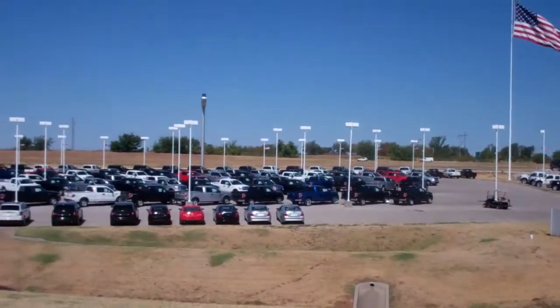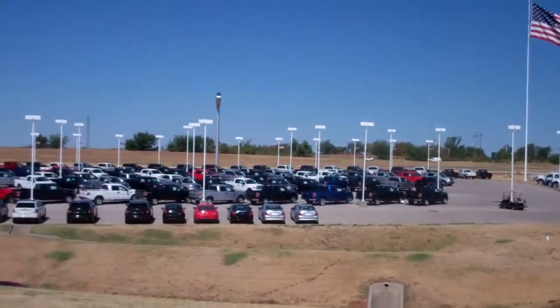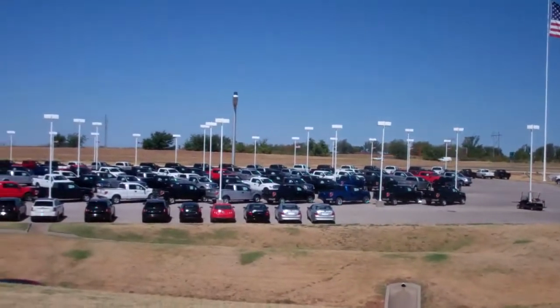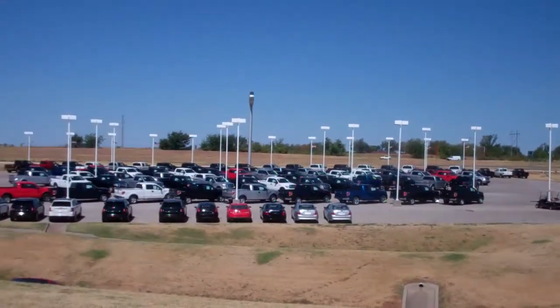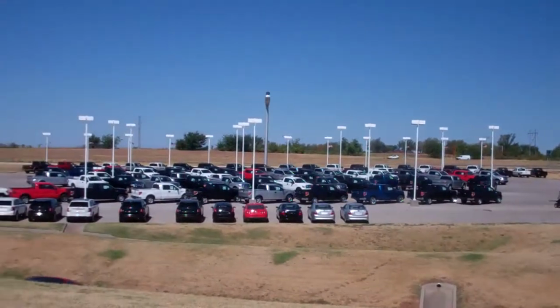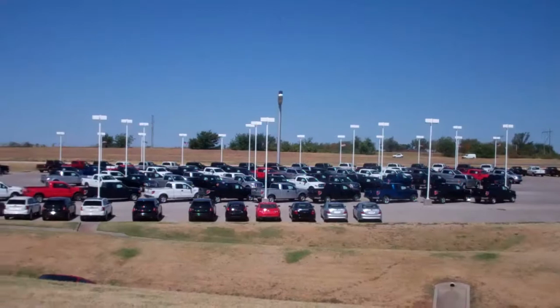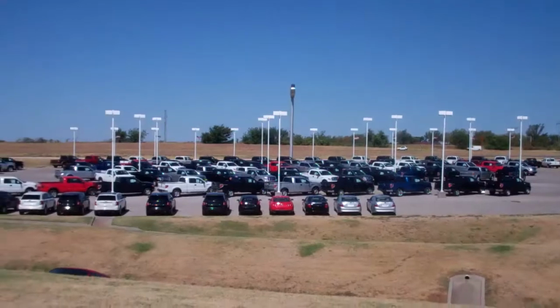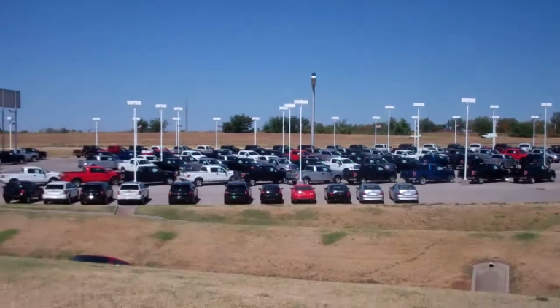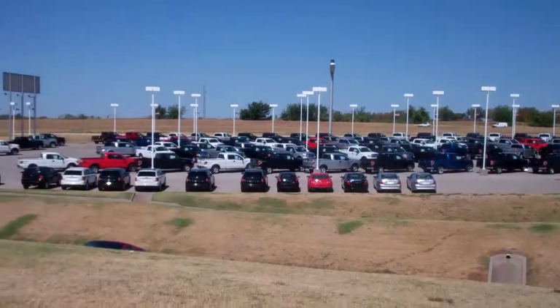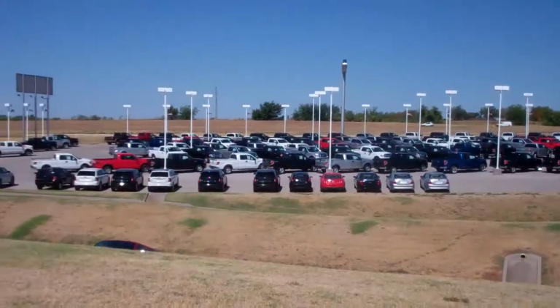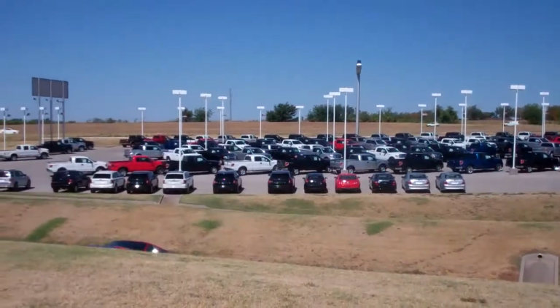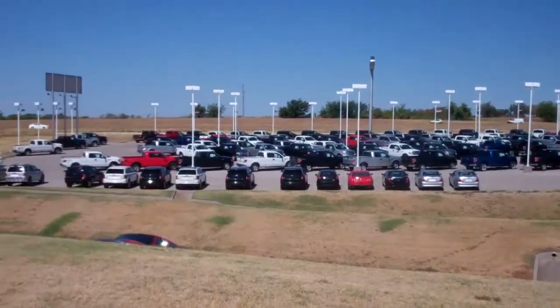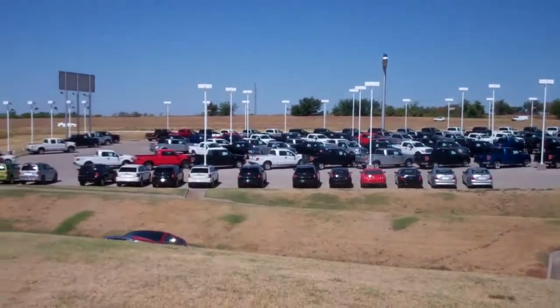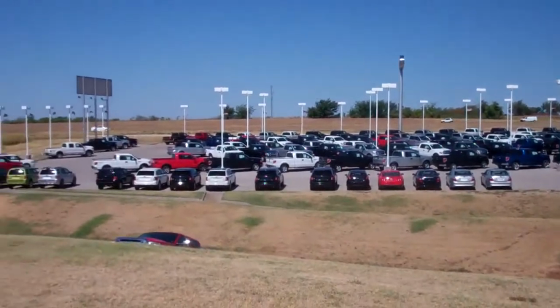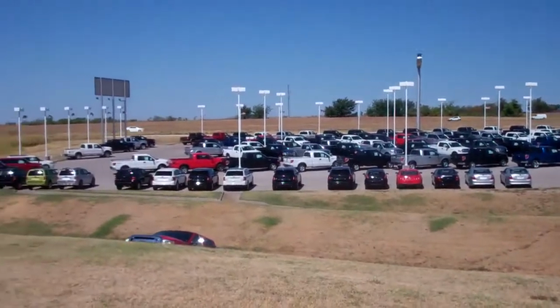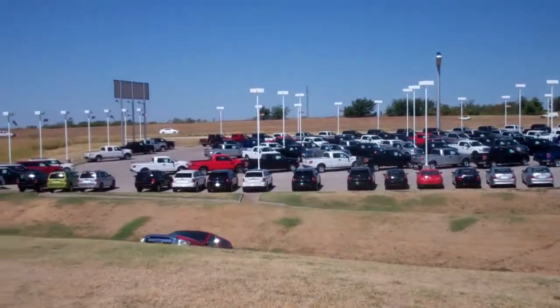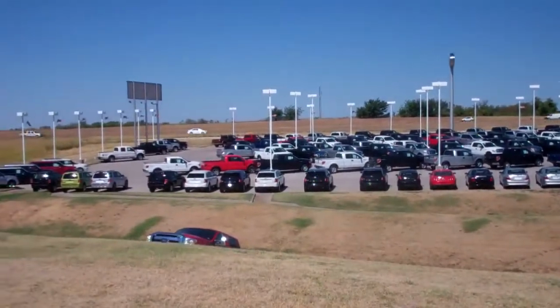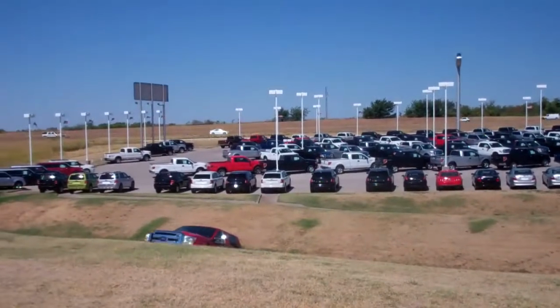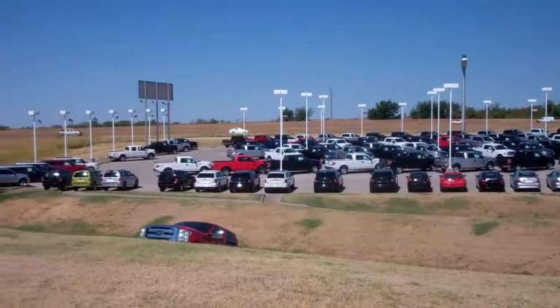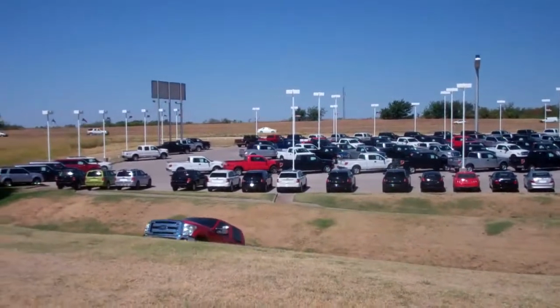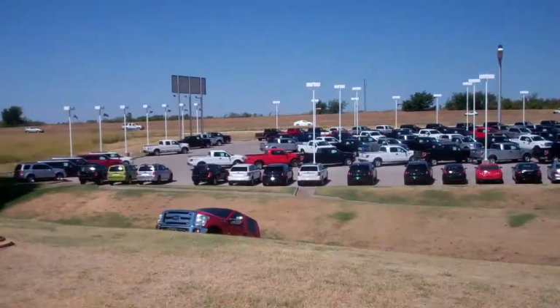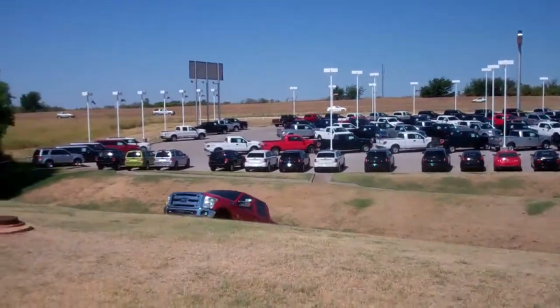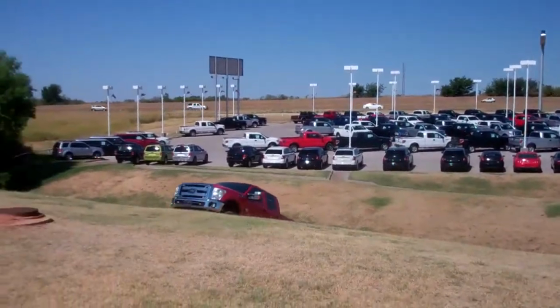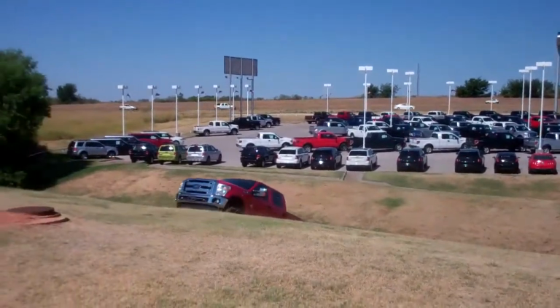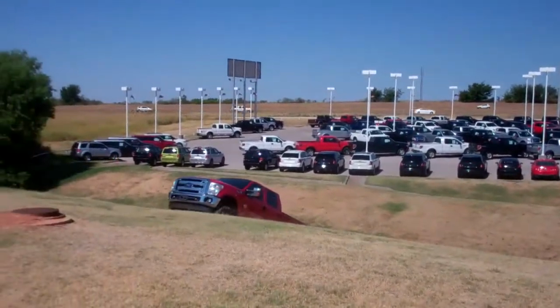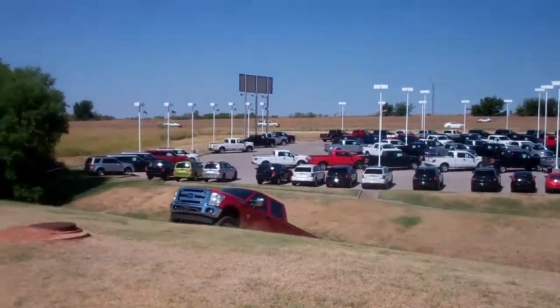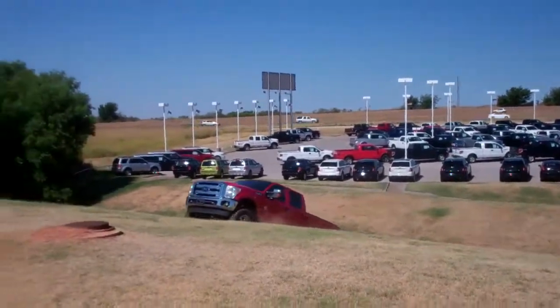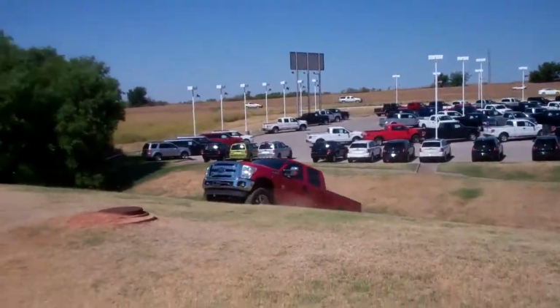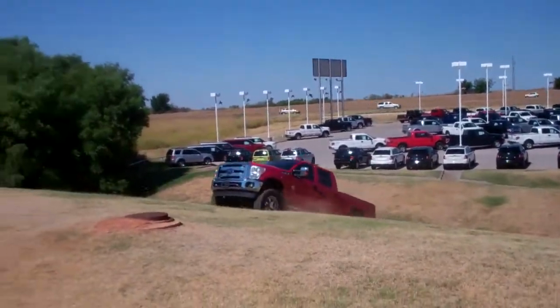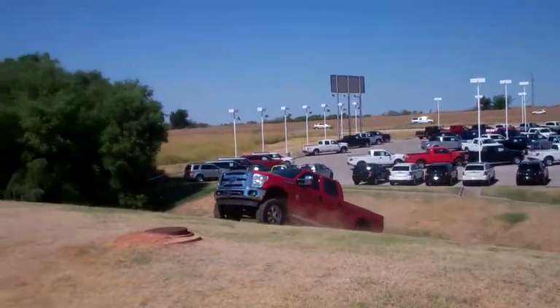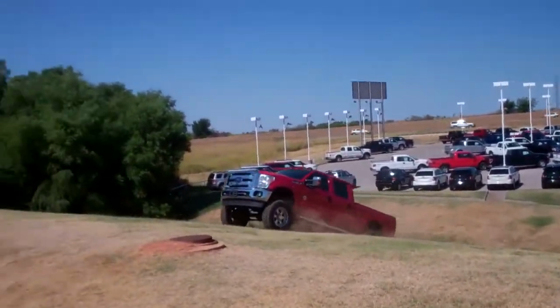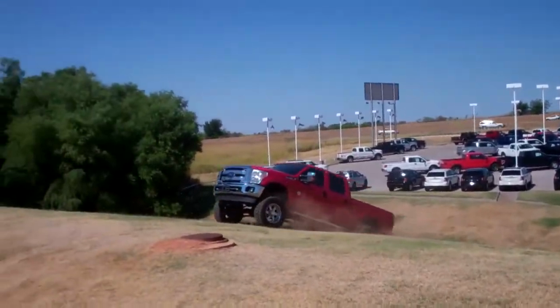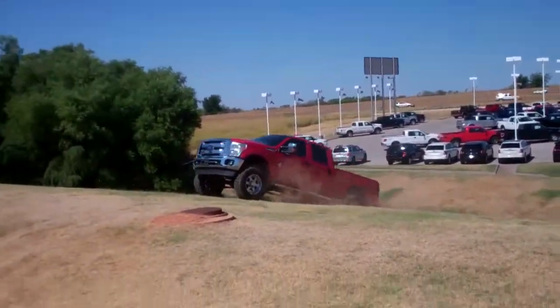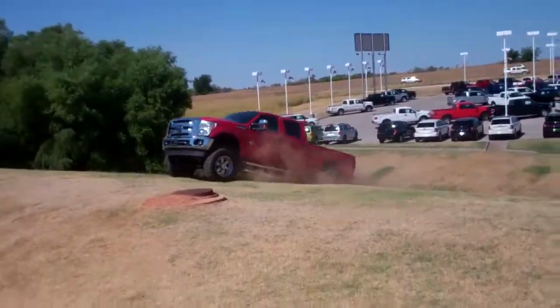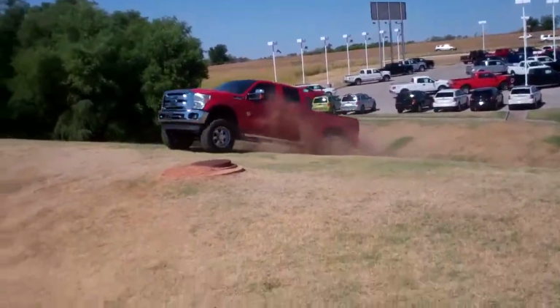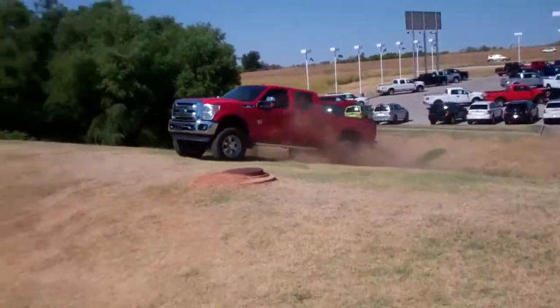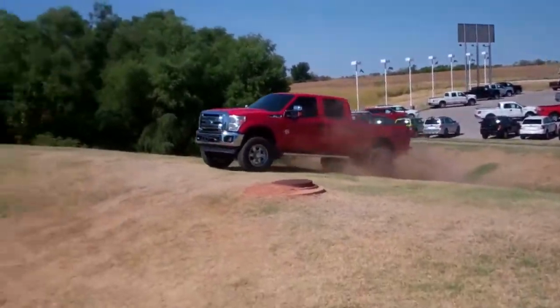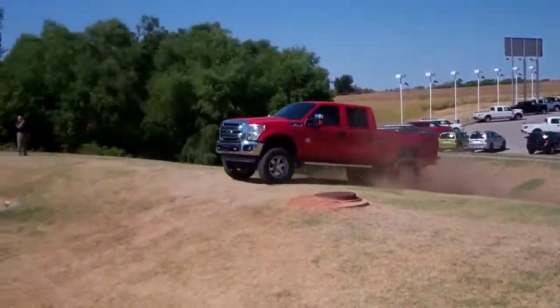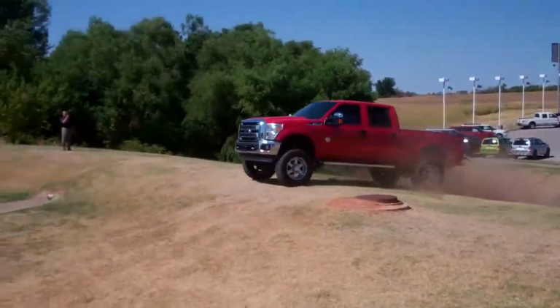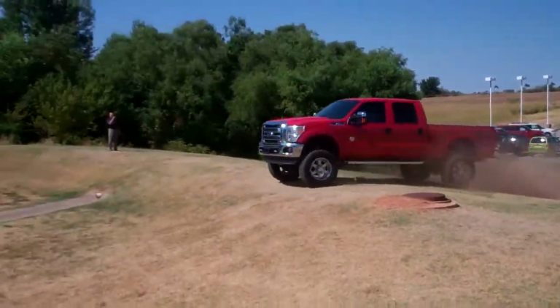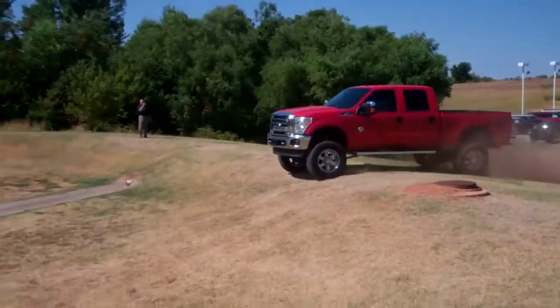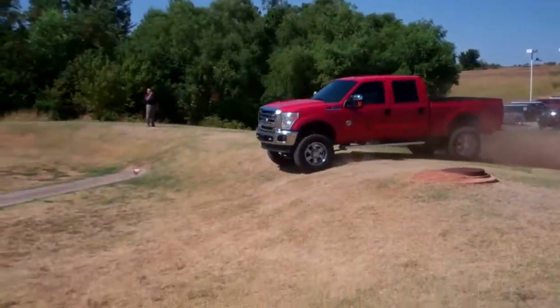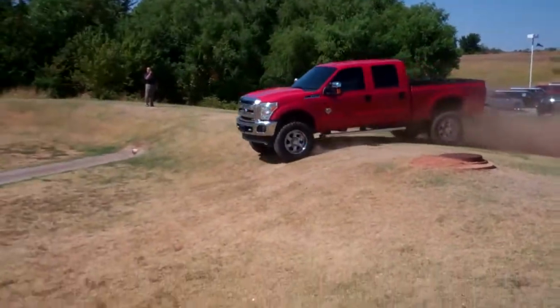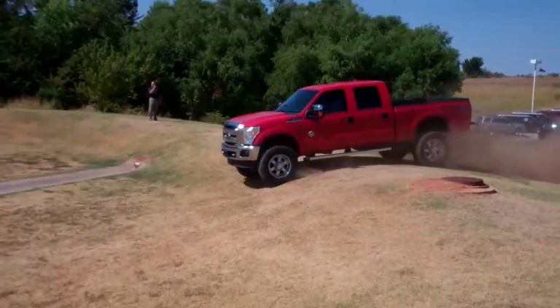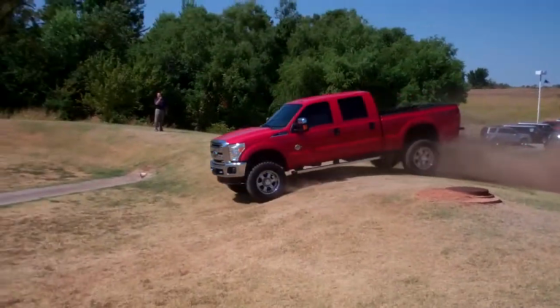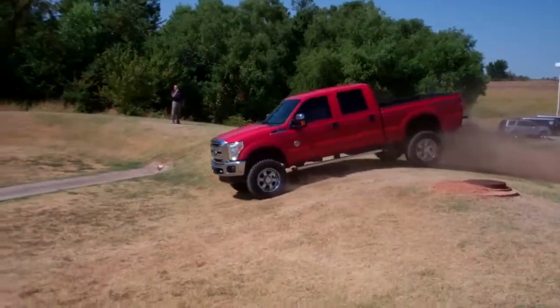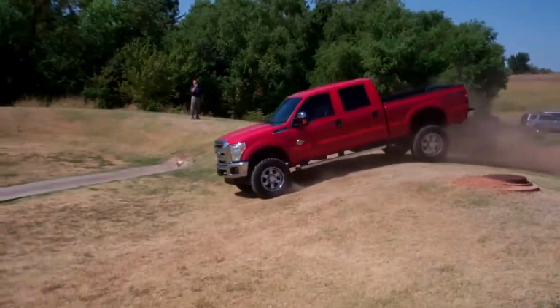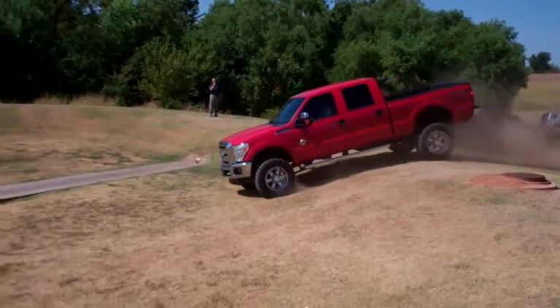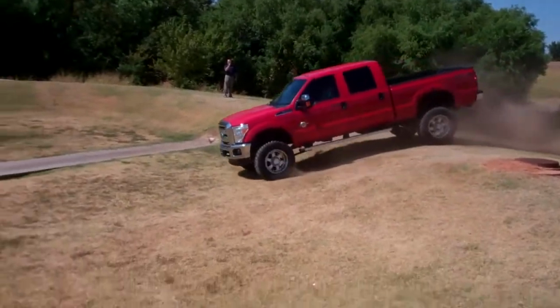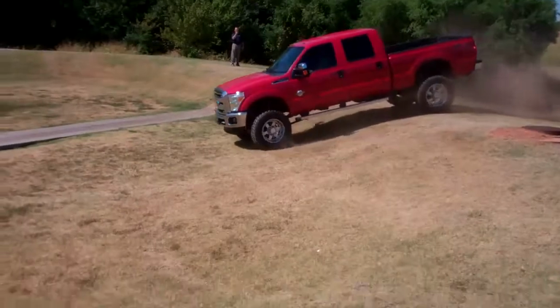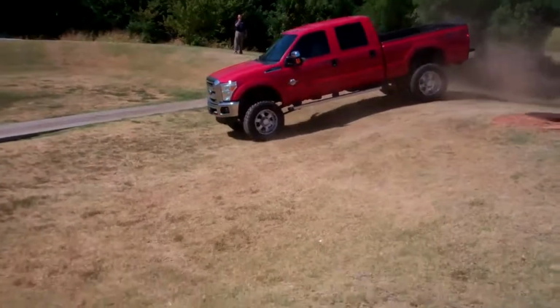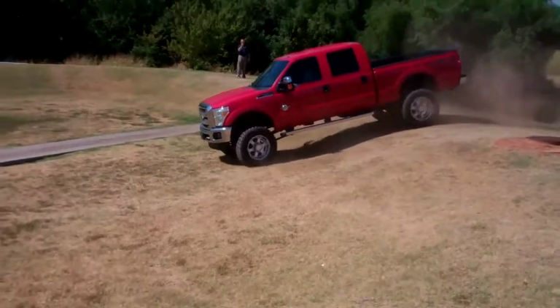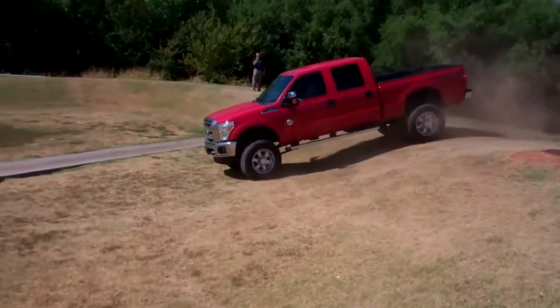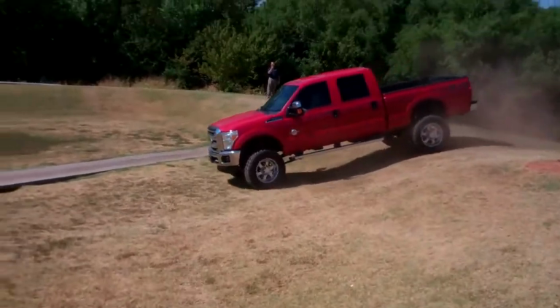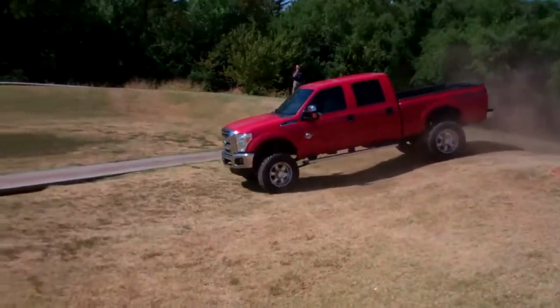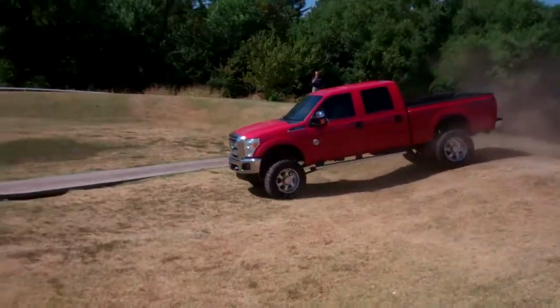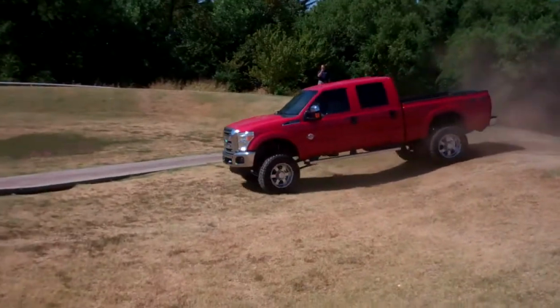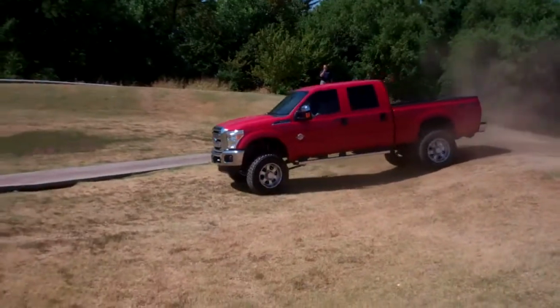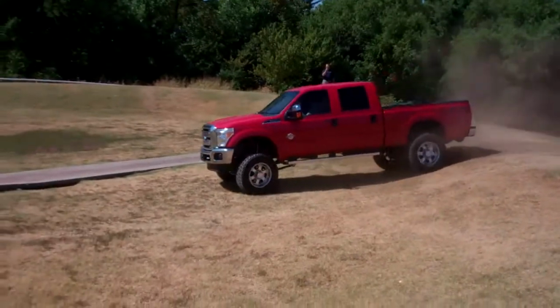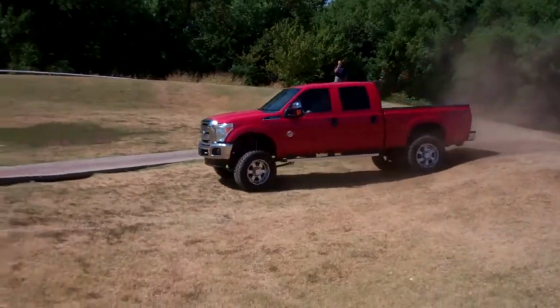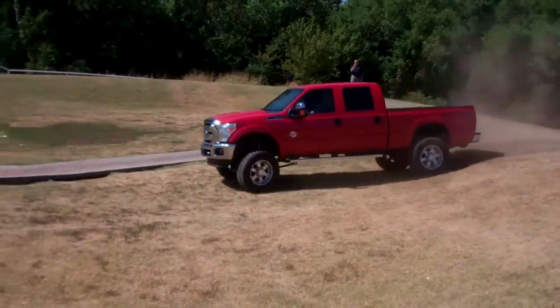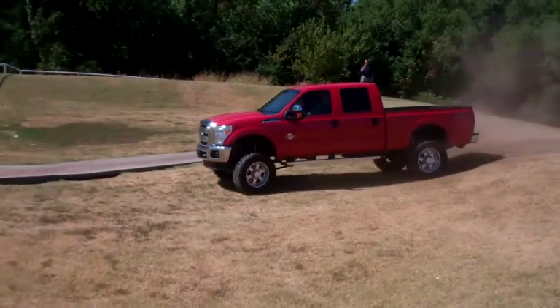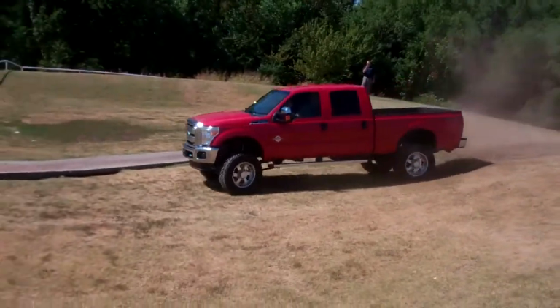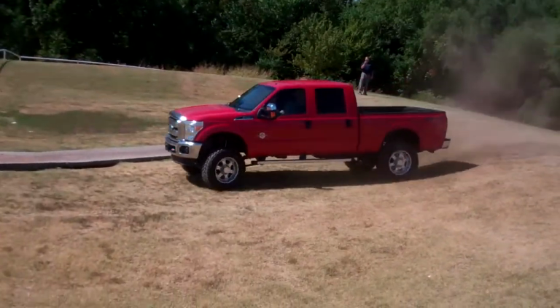Take a look at all these great trucks. We got F-150s, and here comes a 250 — six-inch lift kit. Isn't that a beautiful truck?